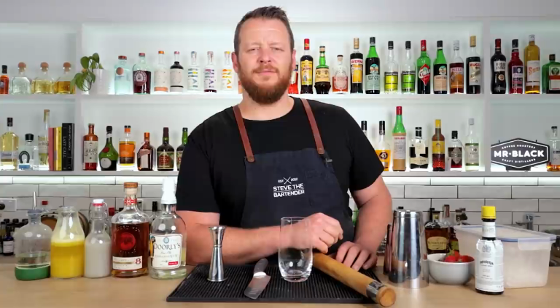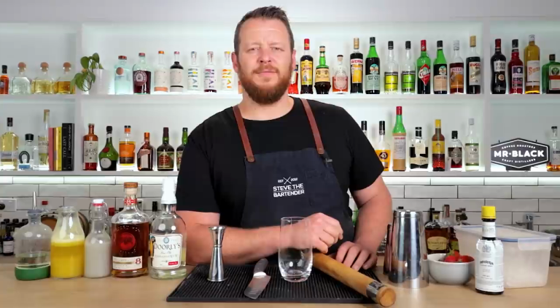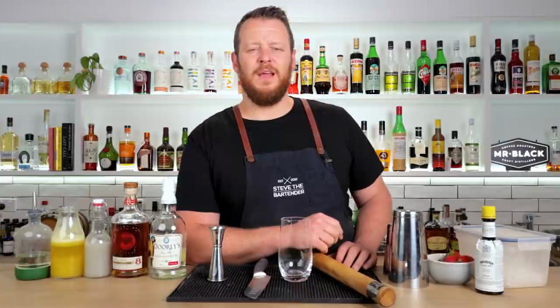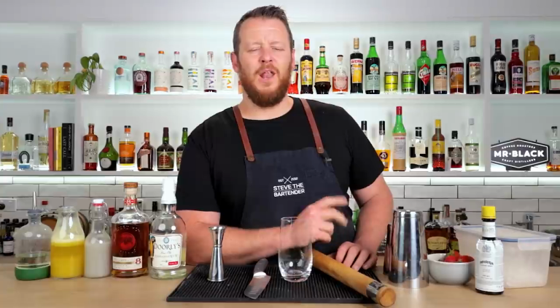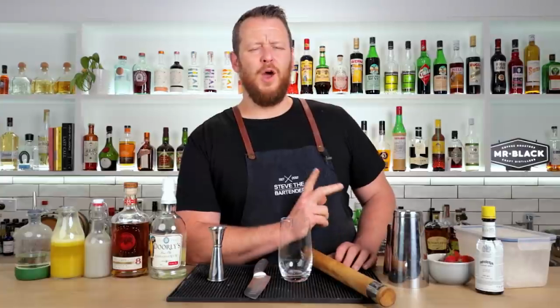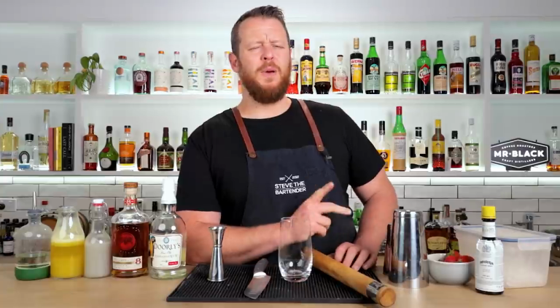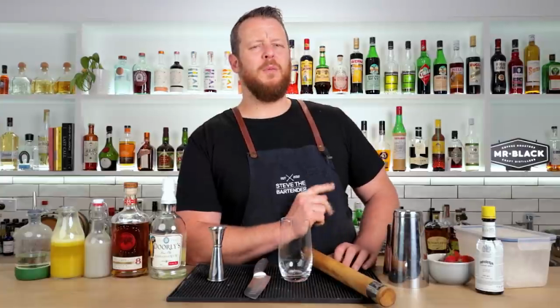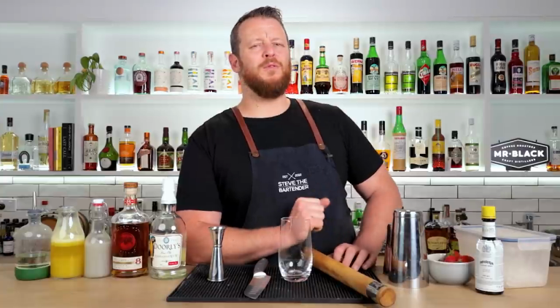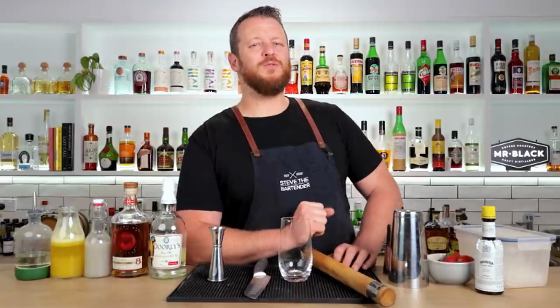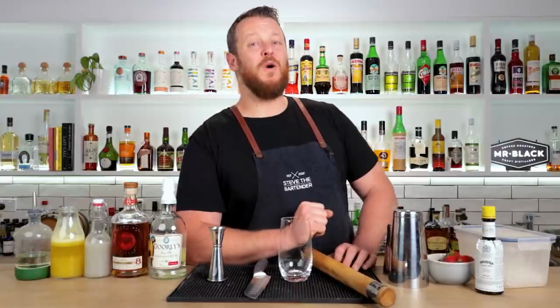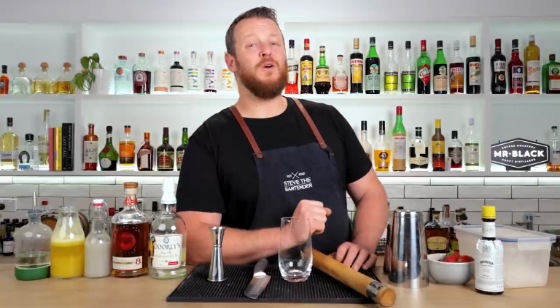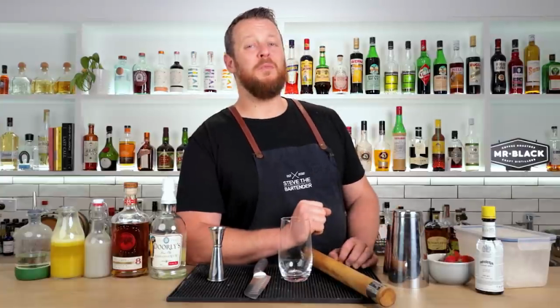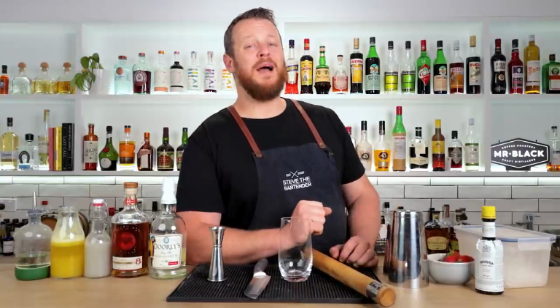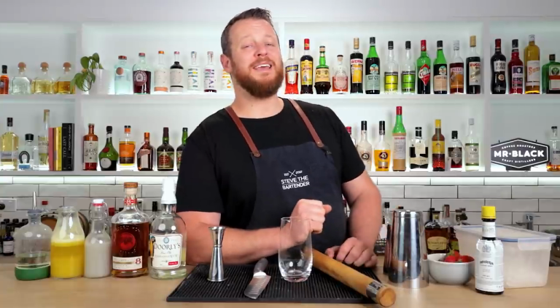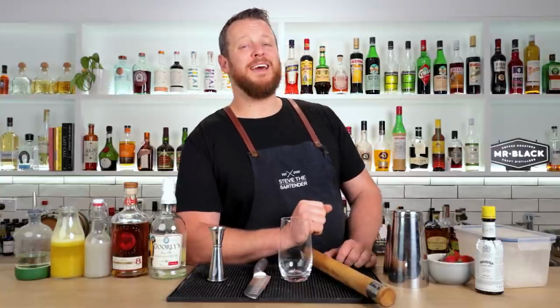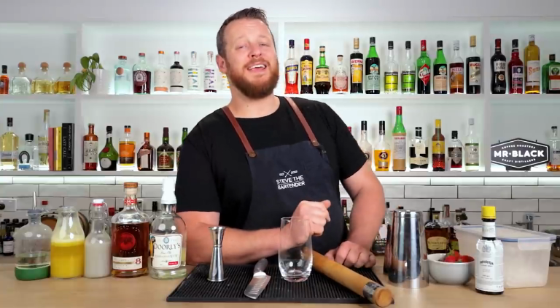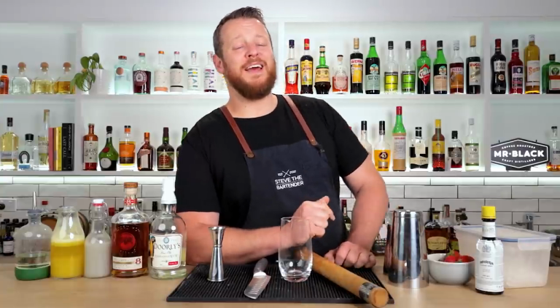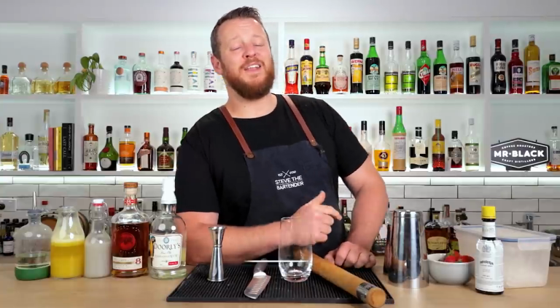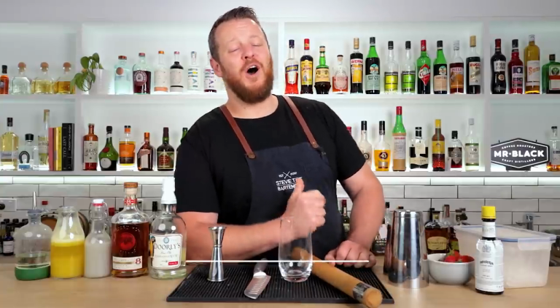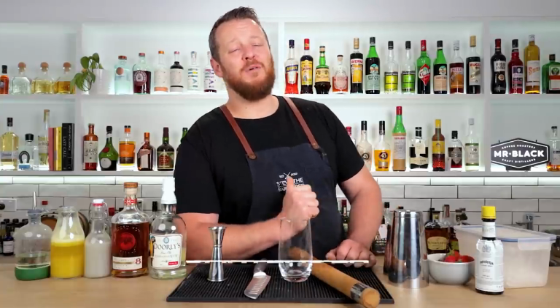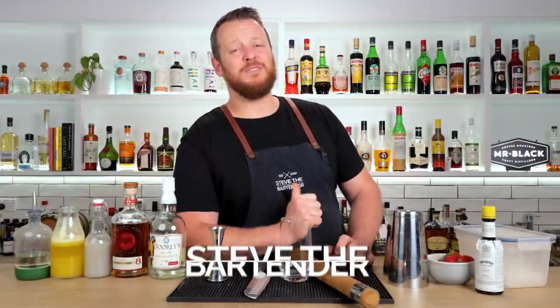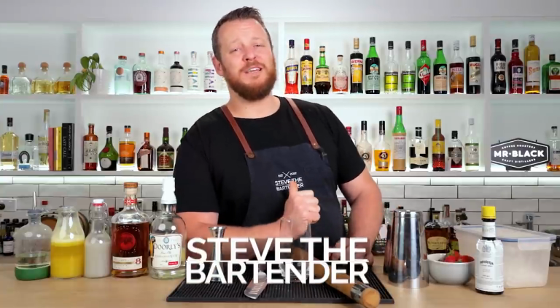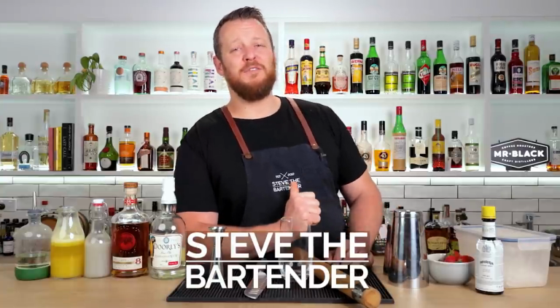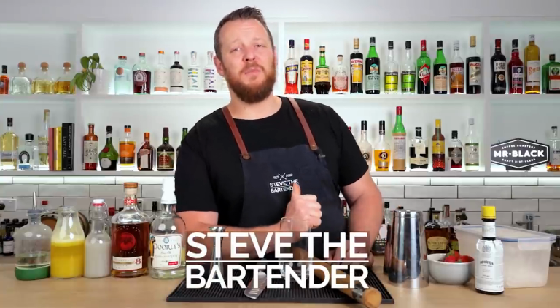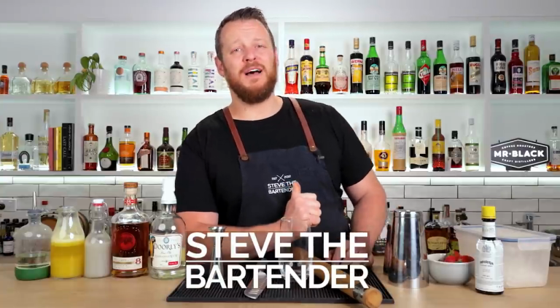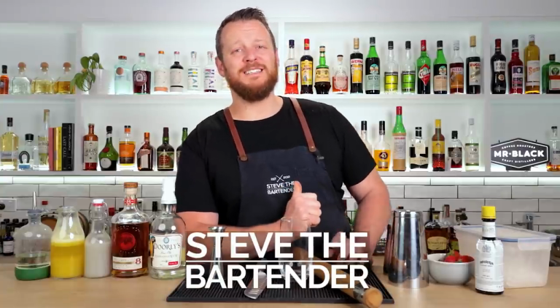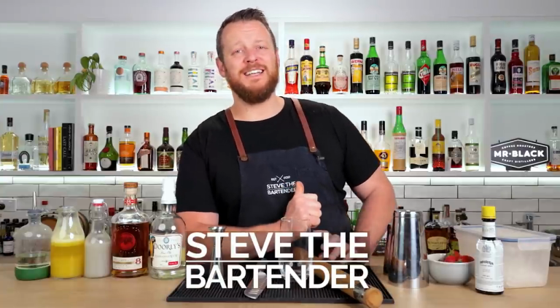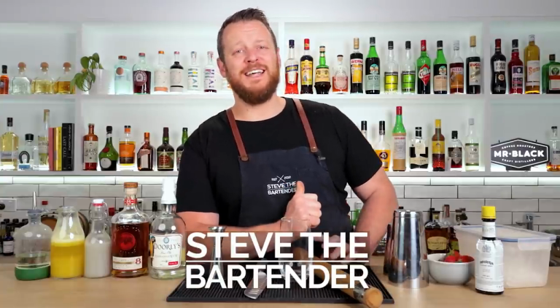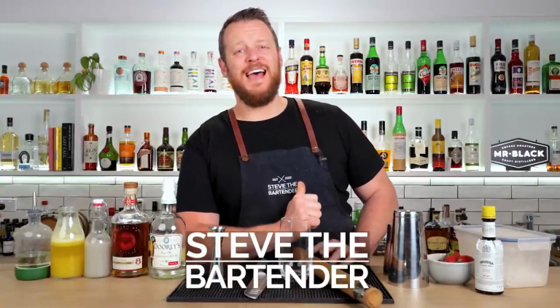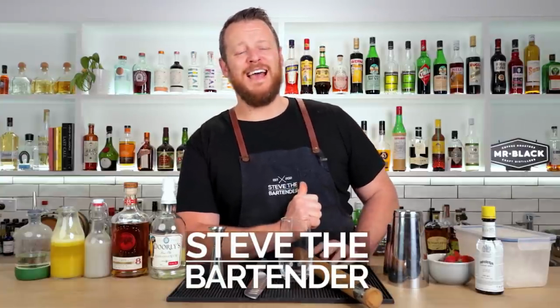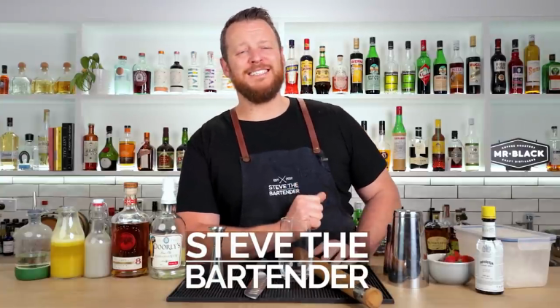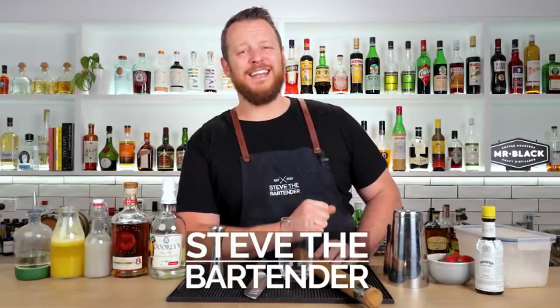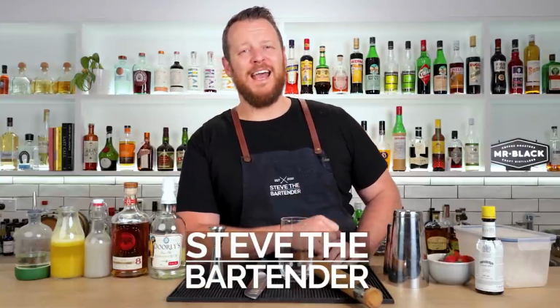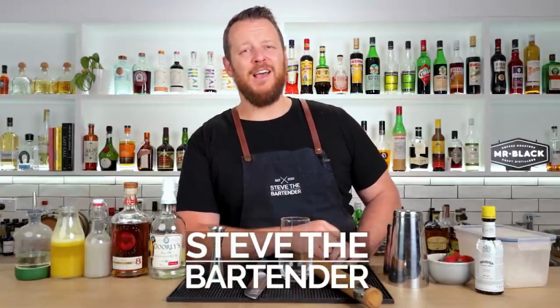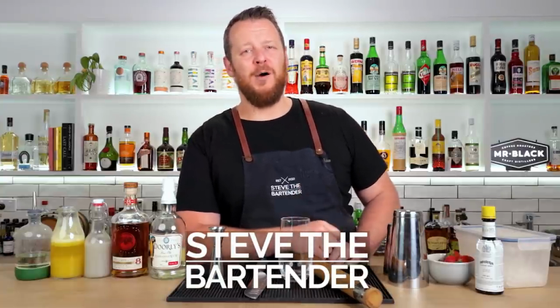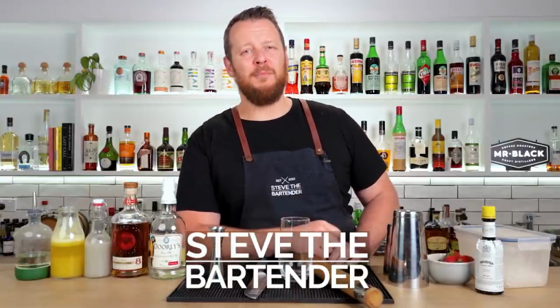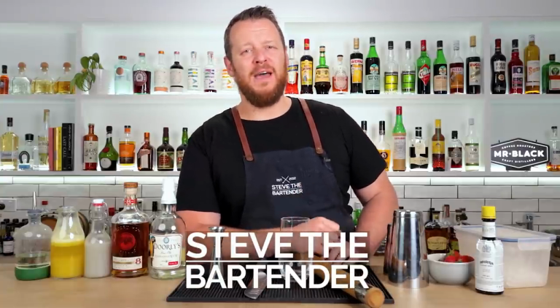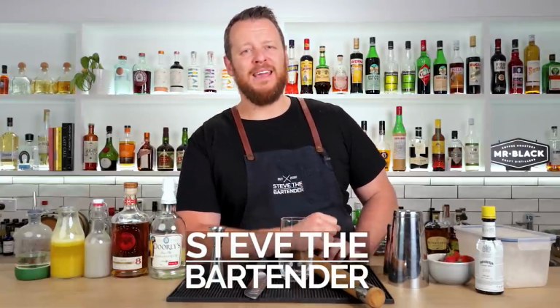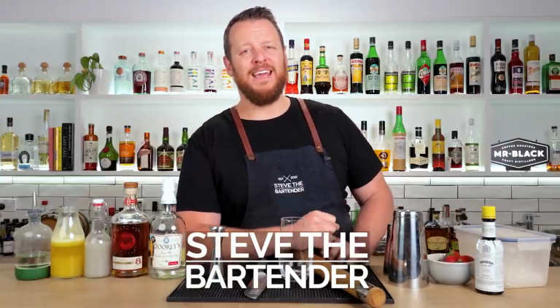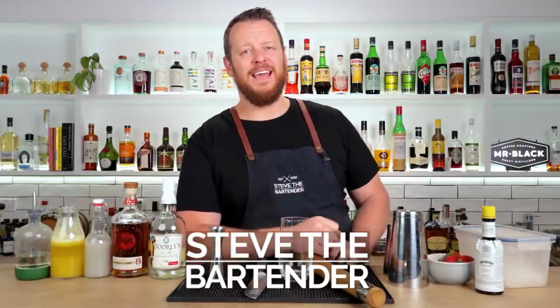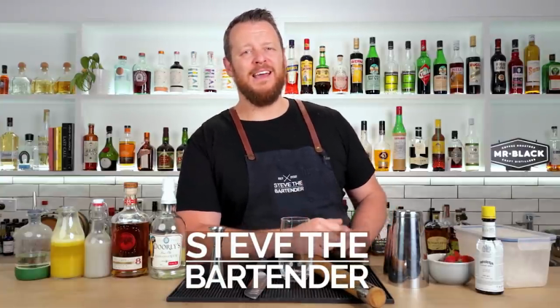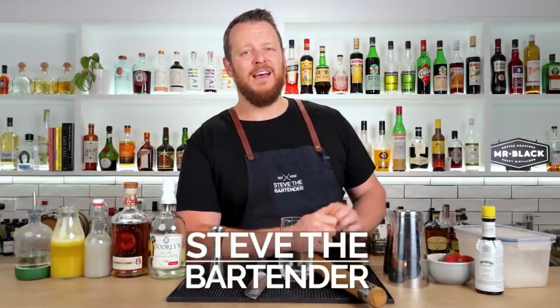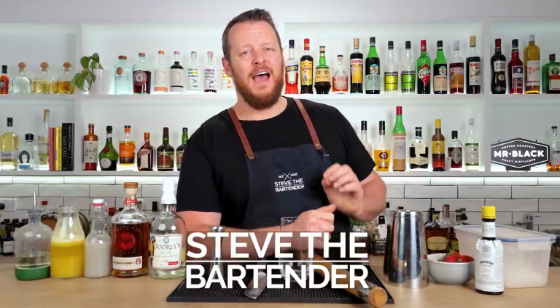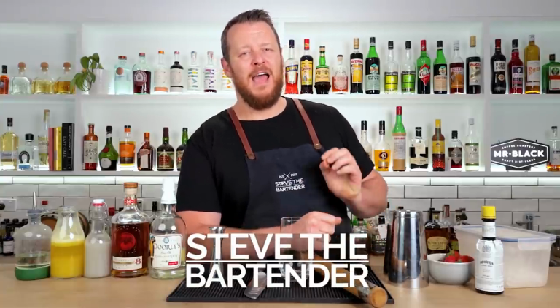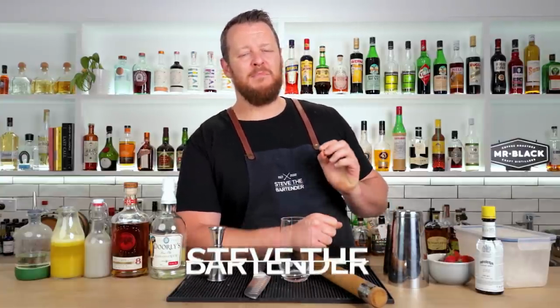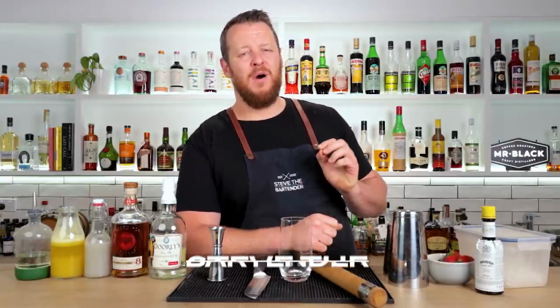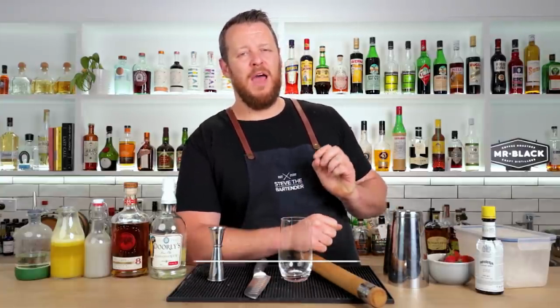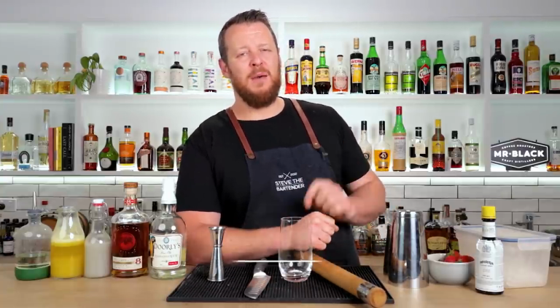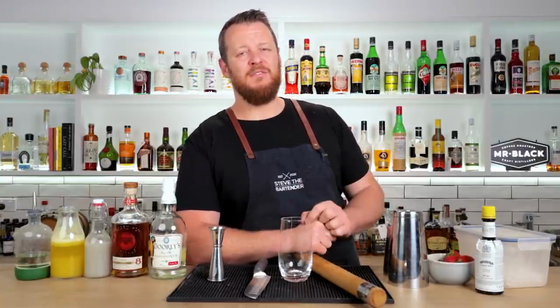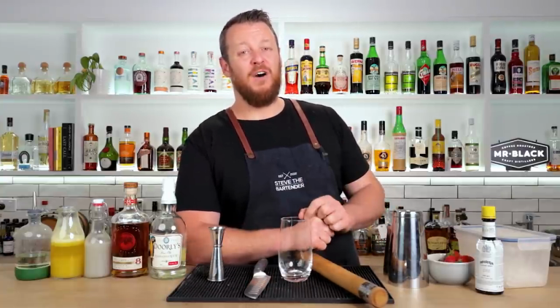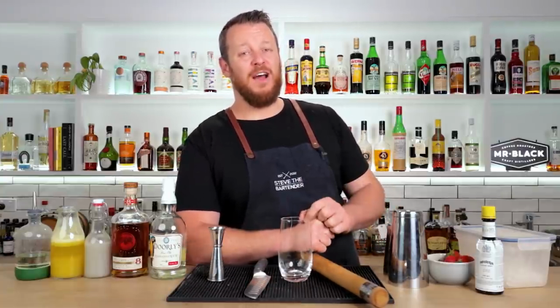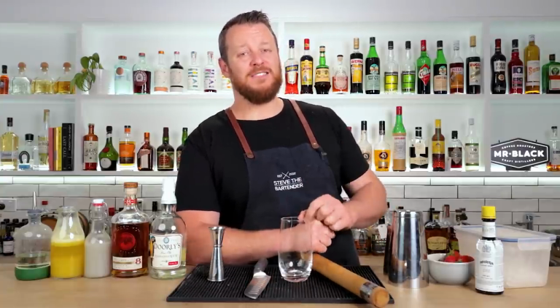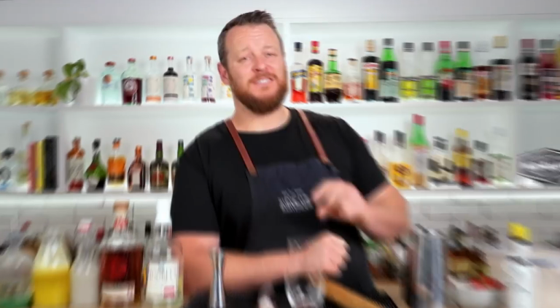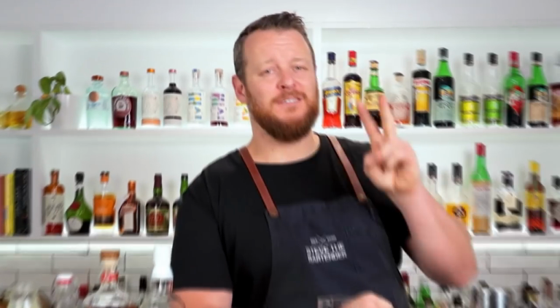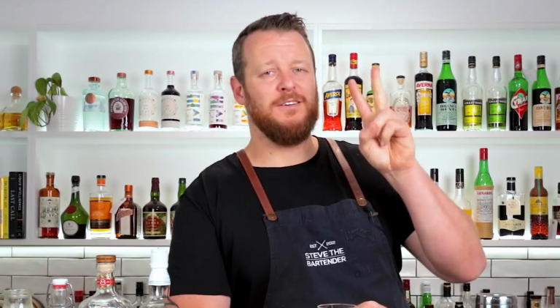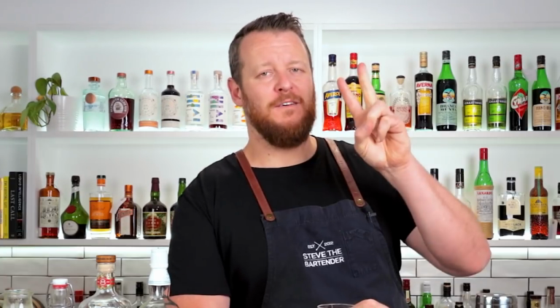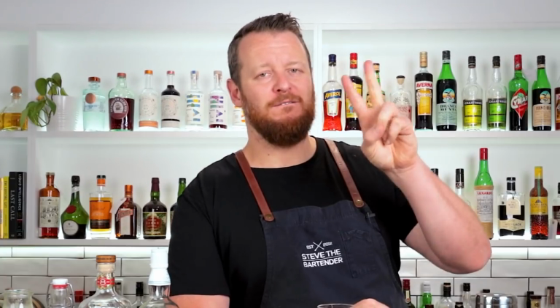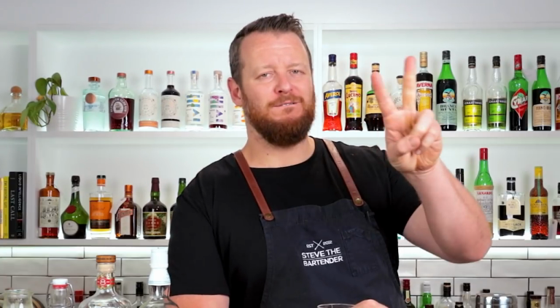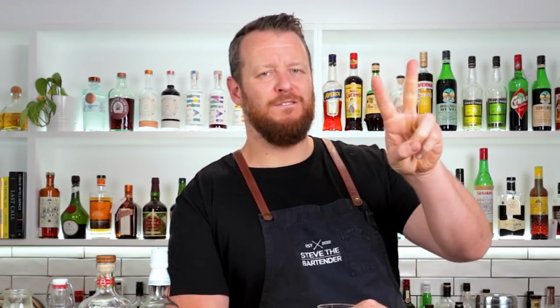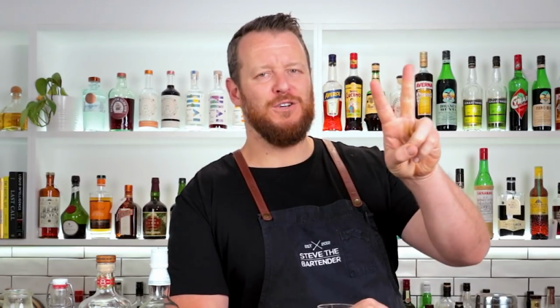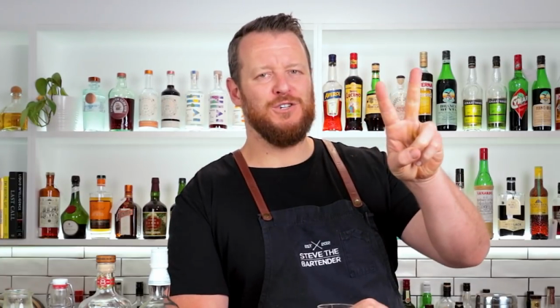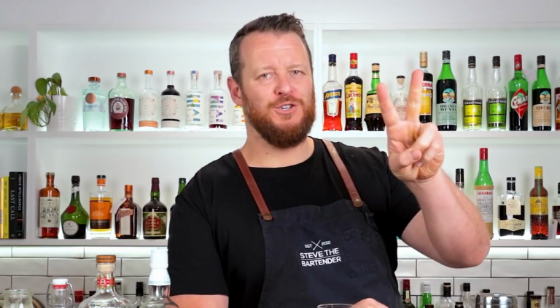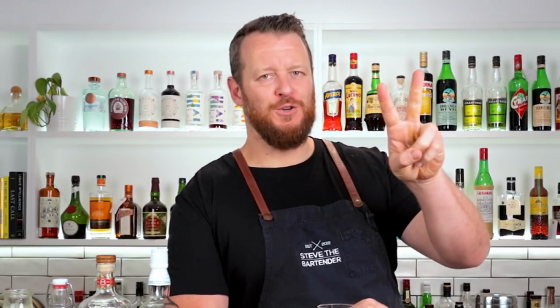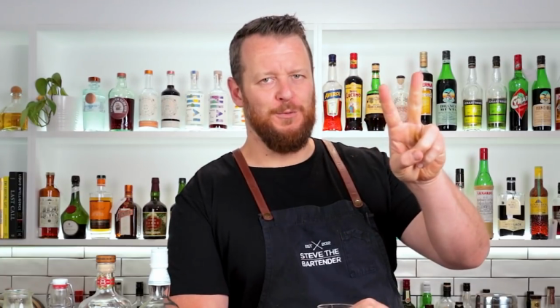Hello peoples, welcome back yet again. I'm Steve the Bartender, and today I'm making a Miami Vice version two.